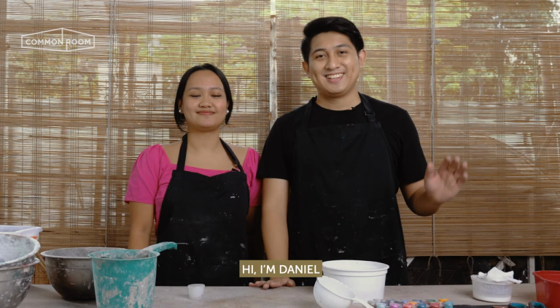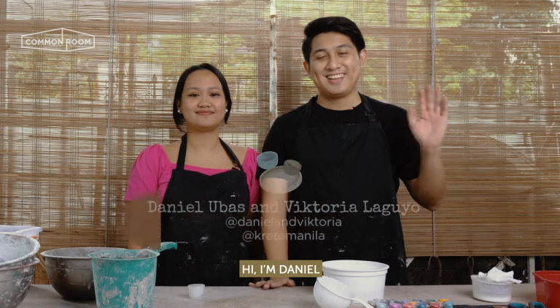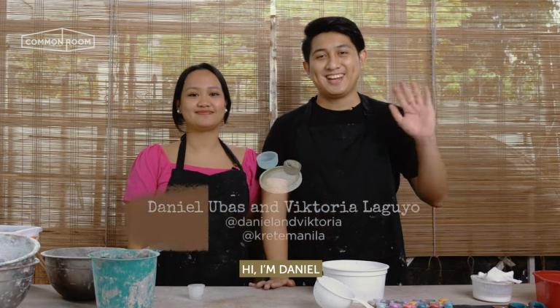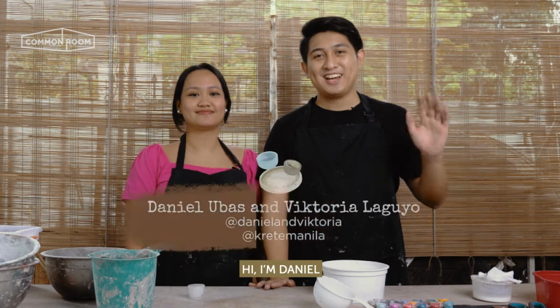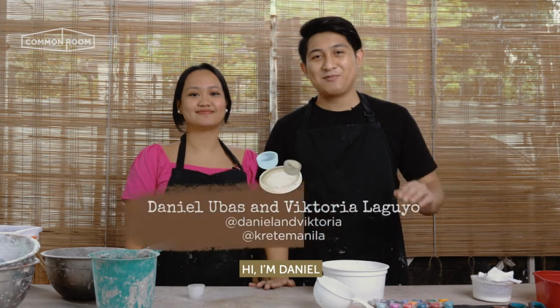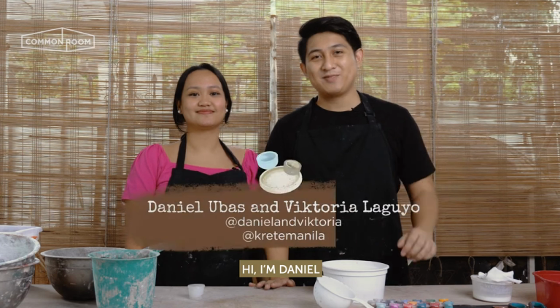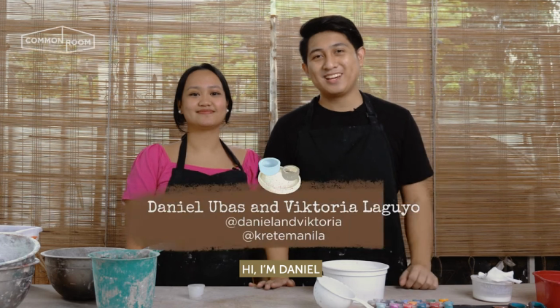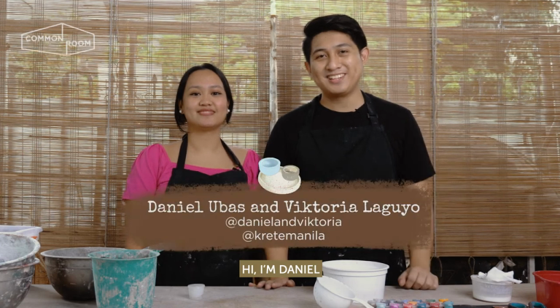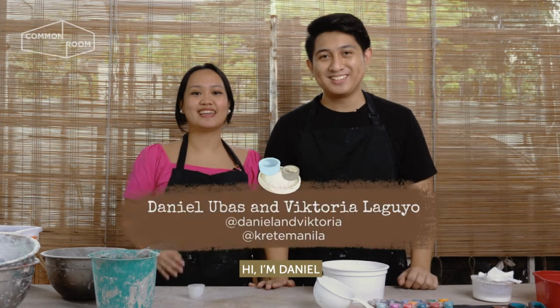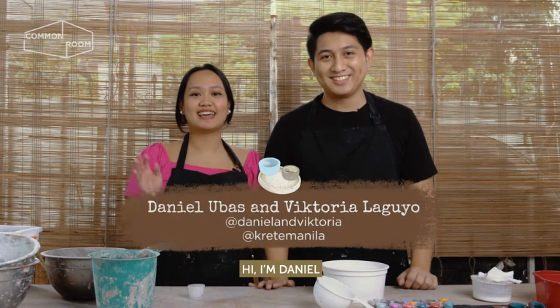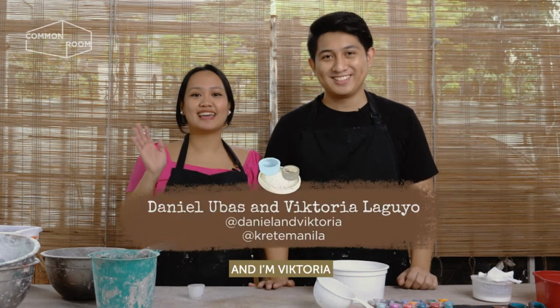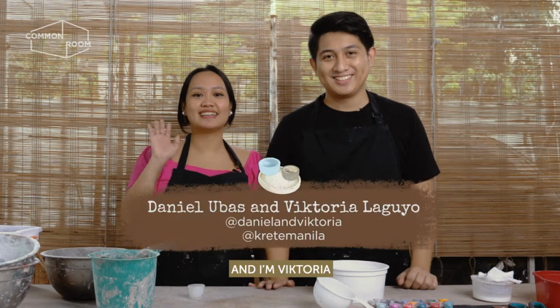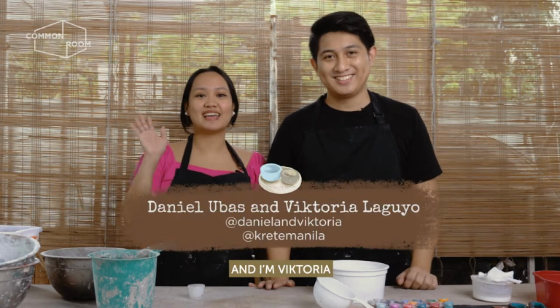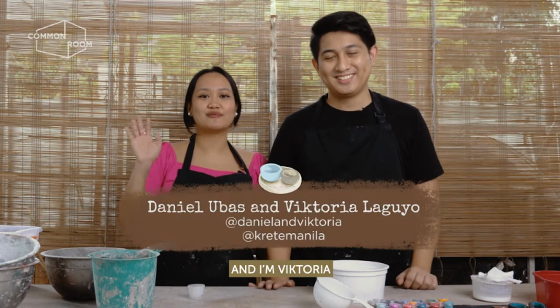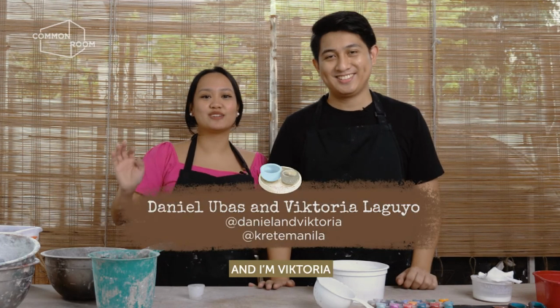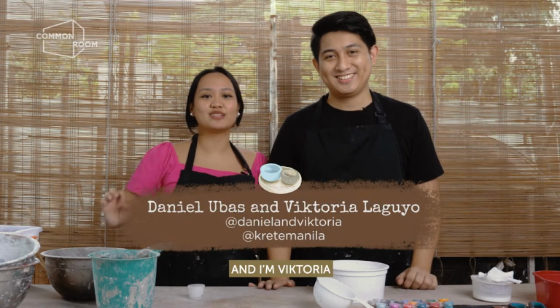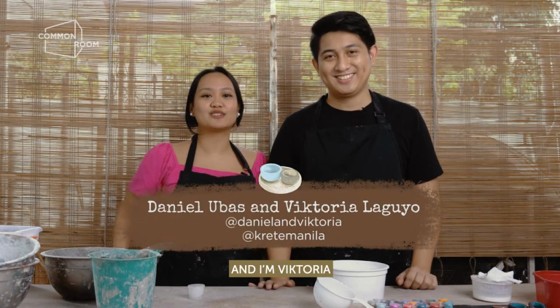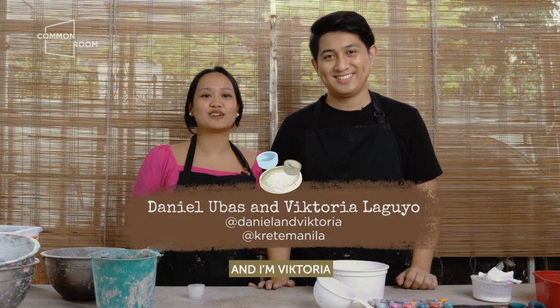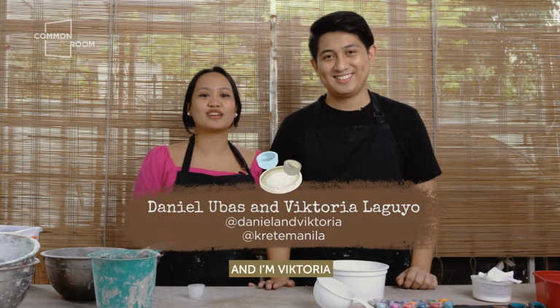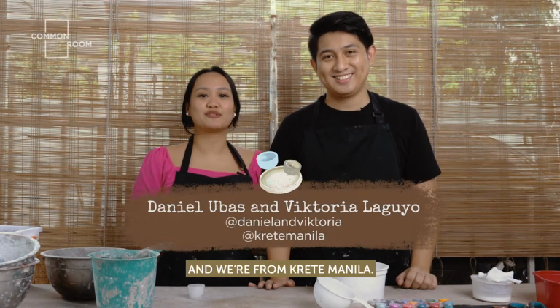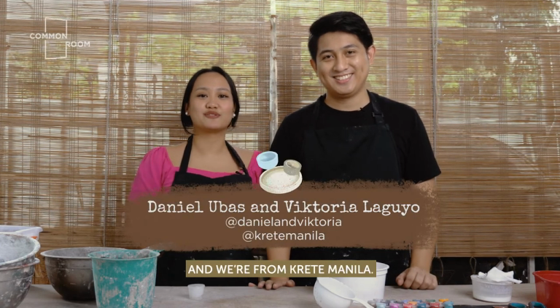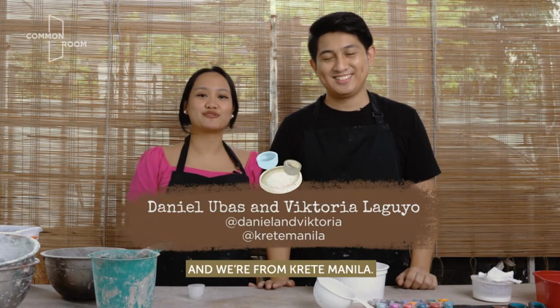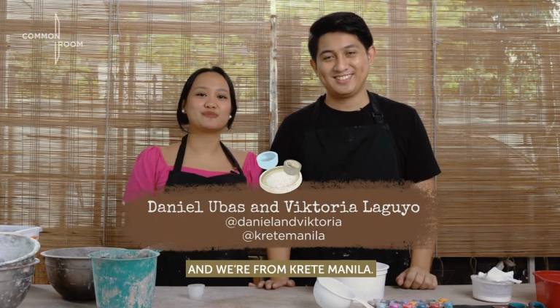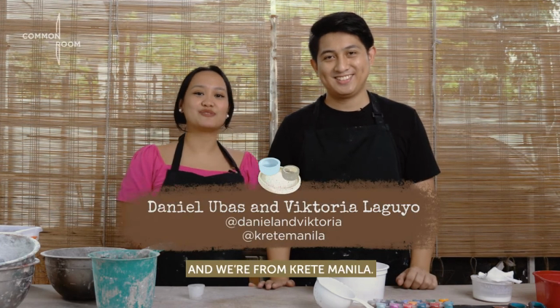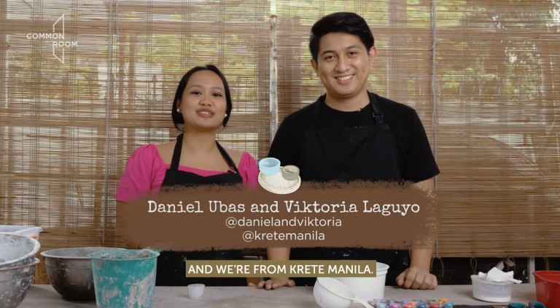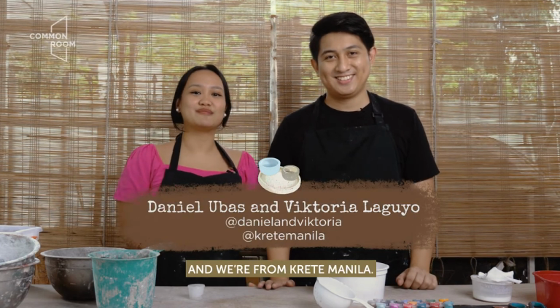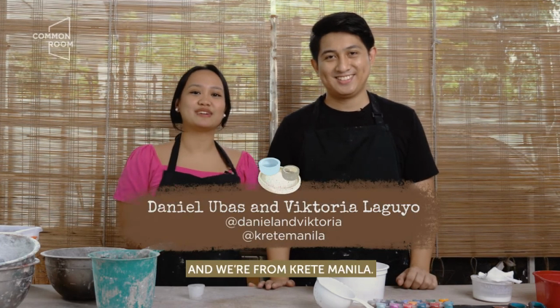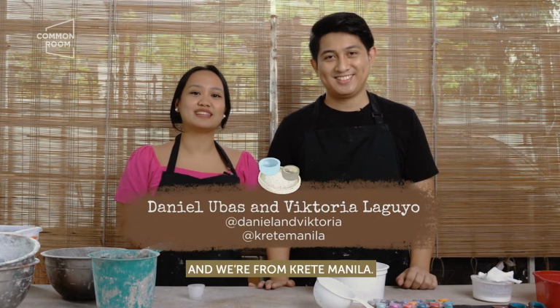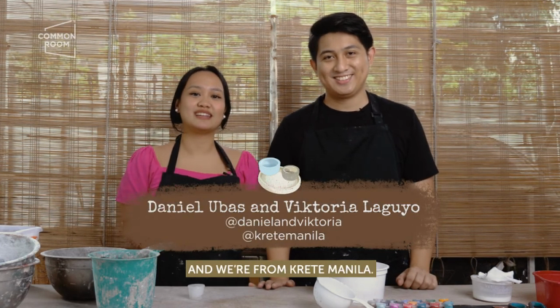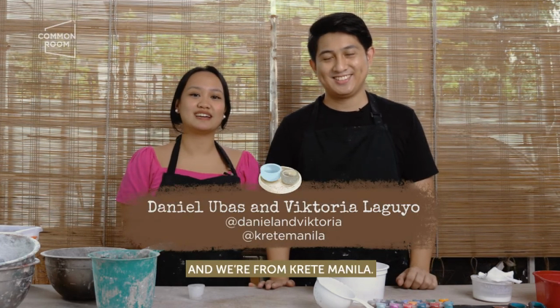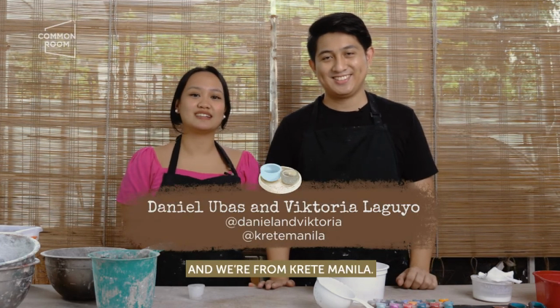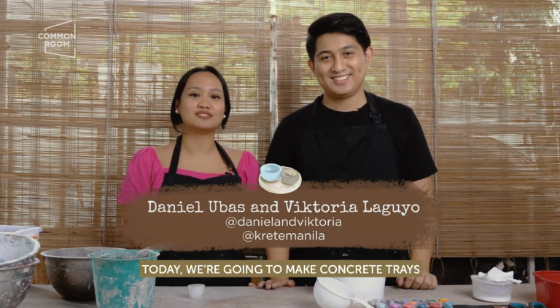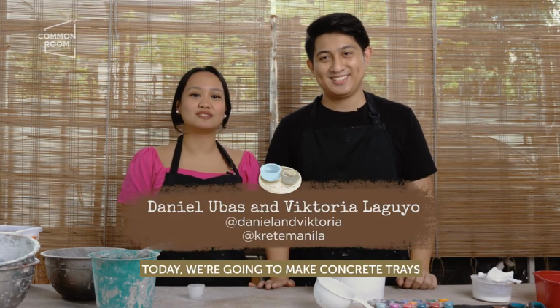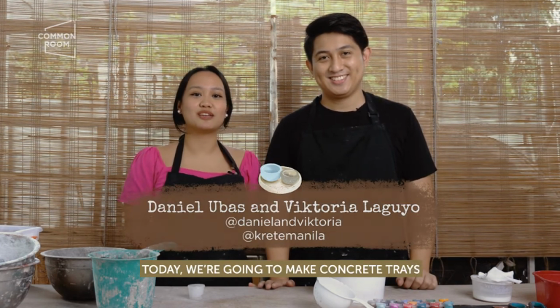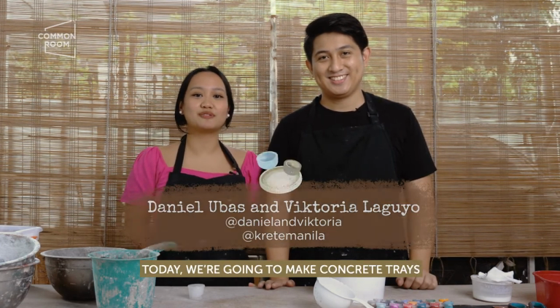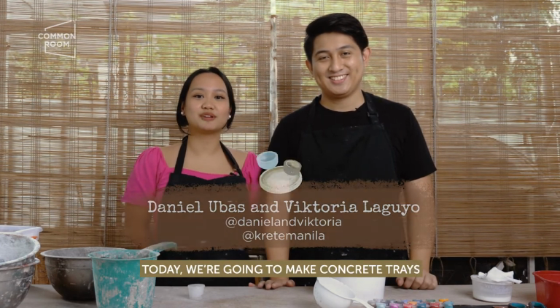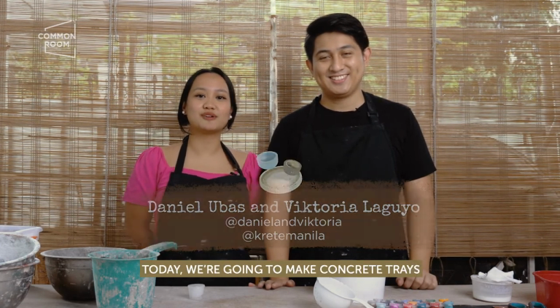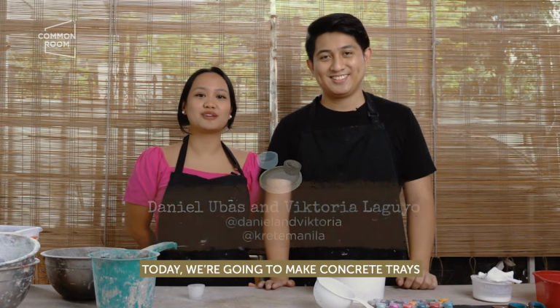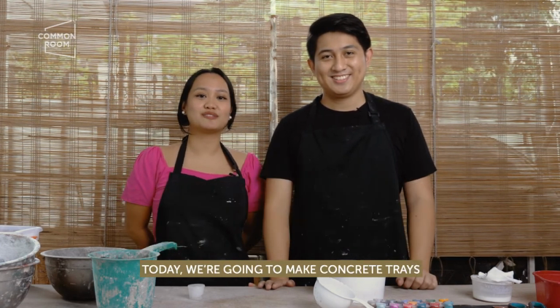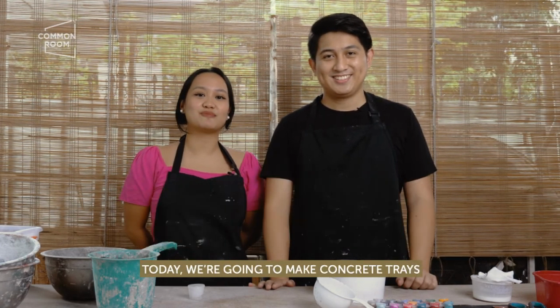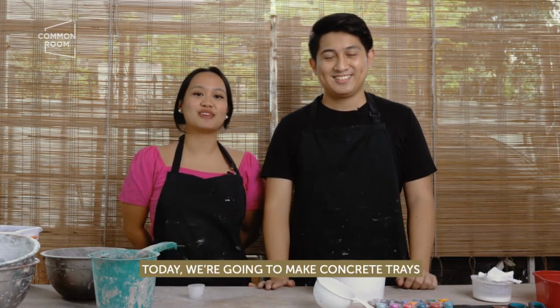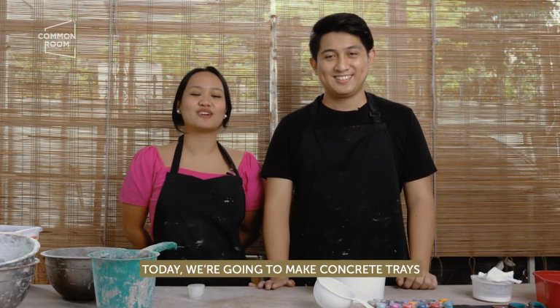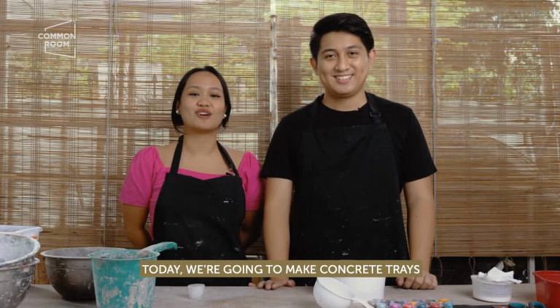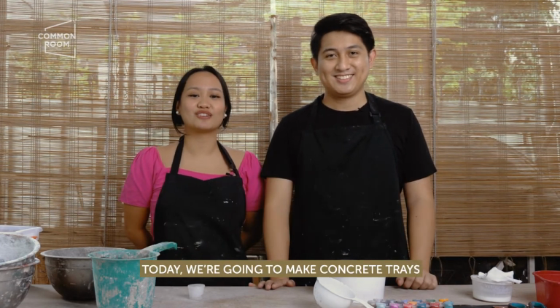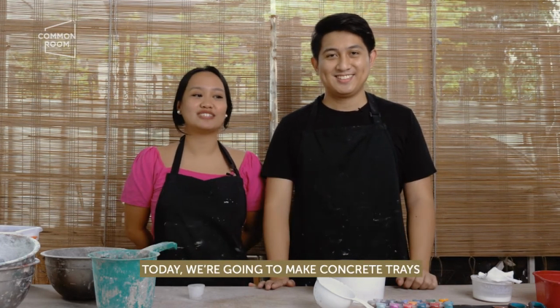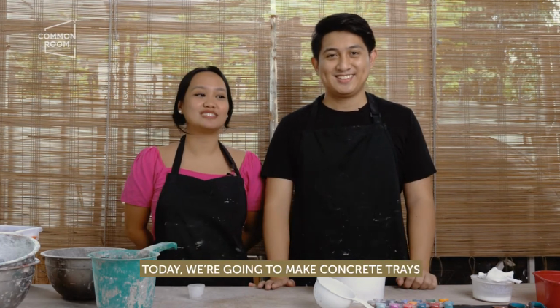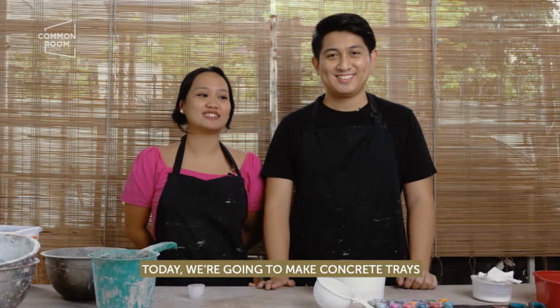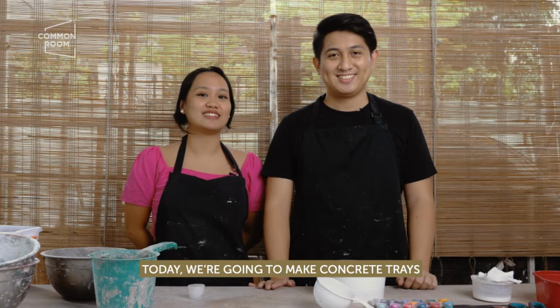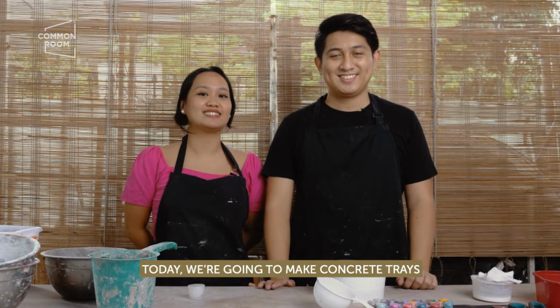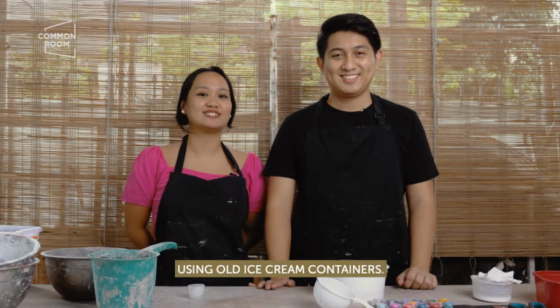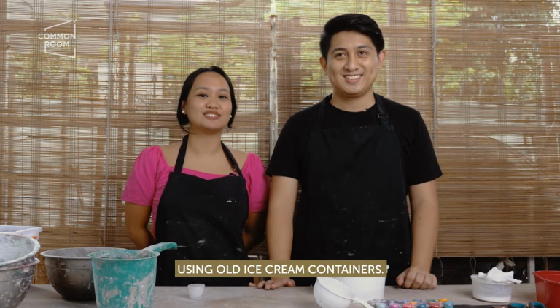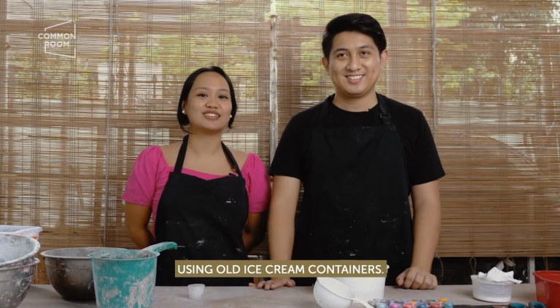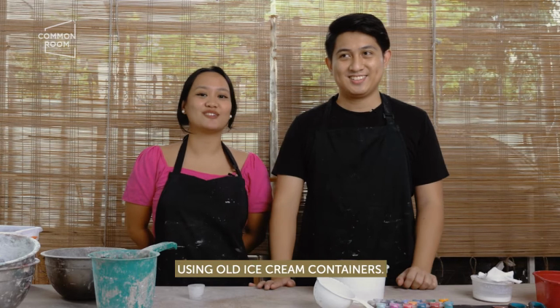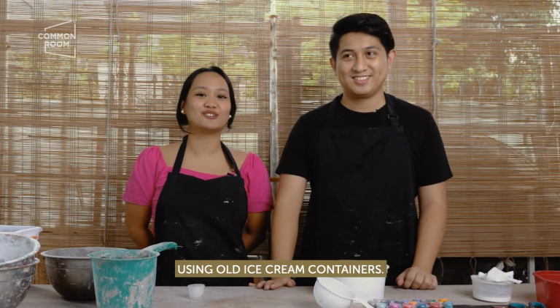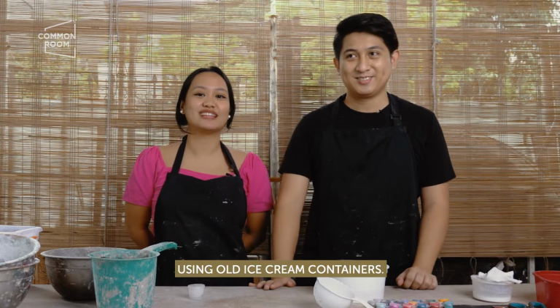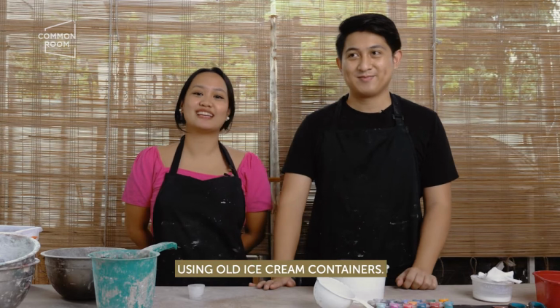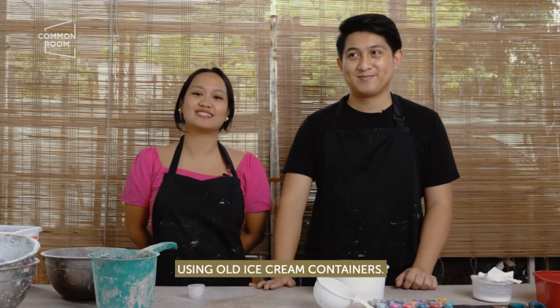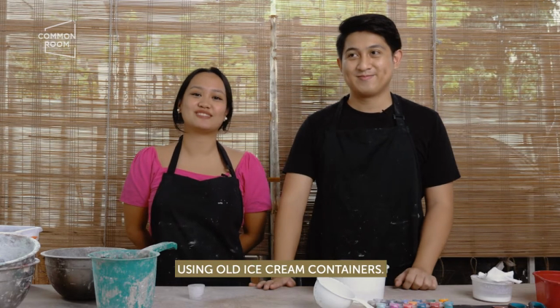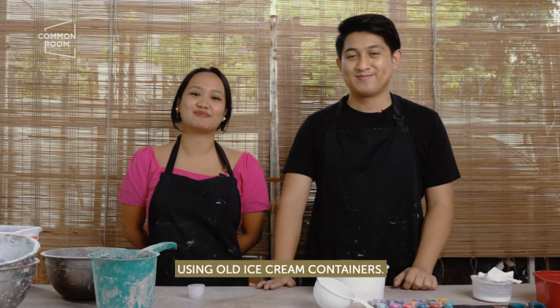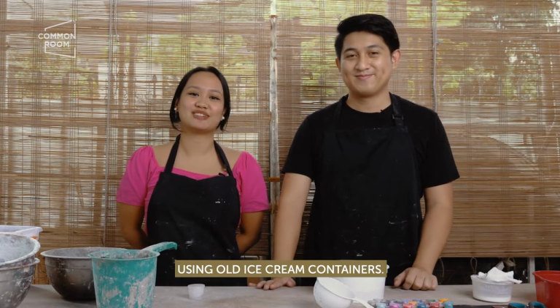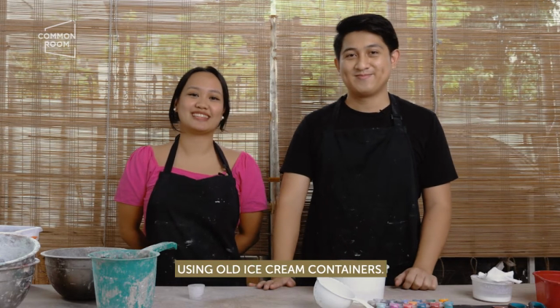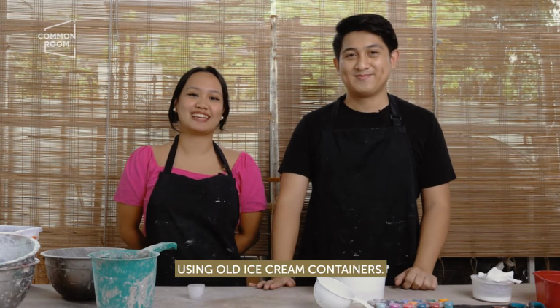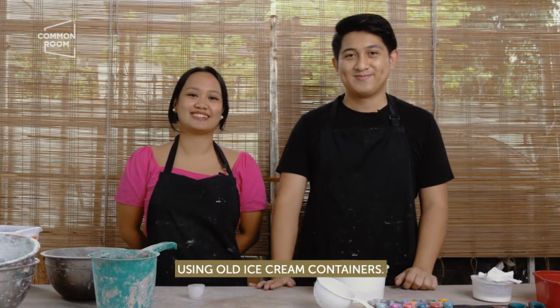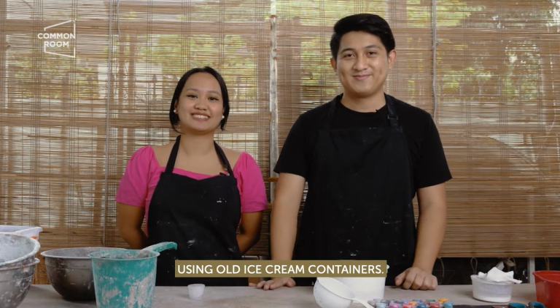Hi, I'm Daniel. And I'm Victoria and we're from Creek Manila. Today we're going to make concrete trays using old ice cream containers.